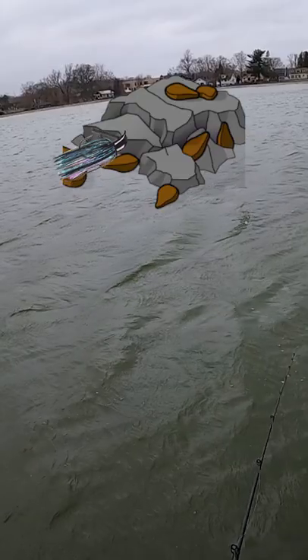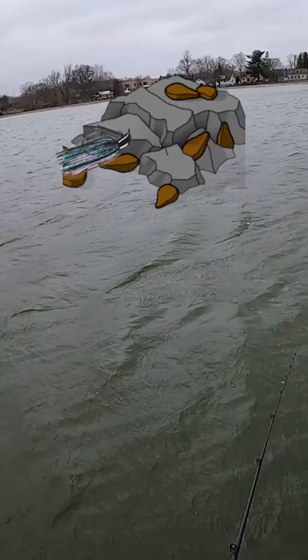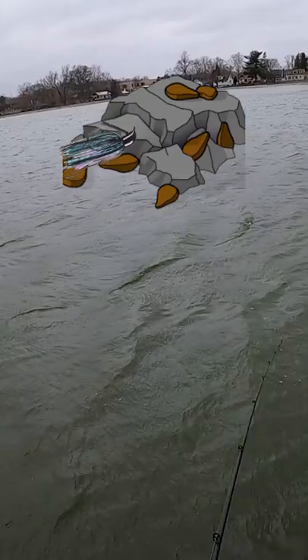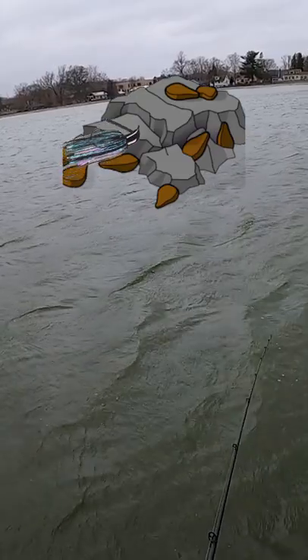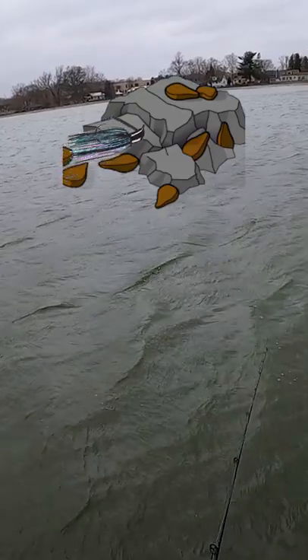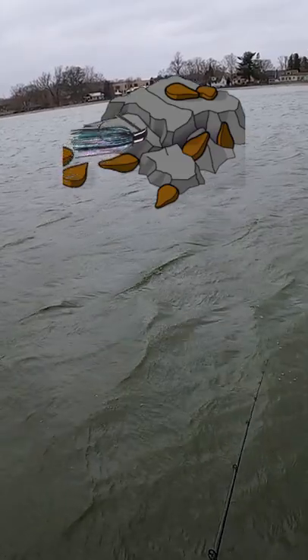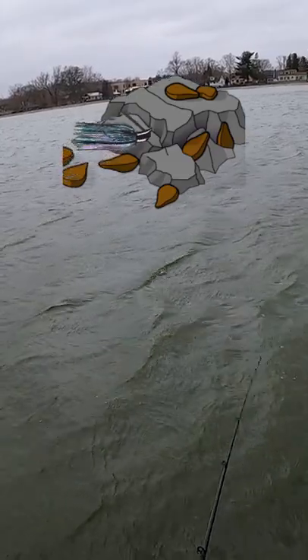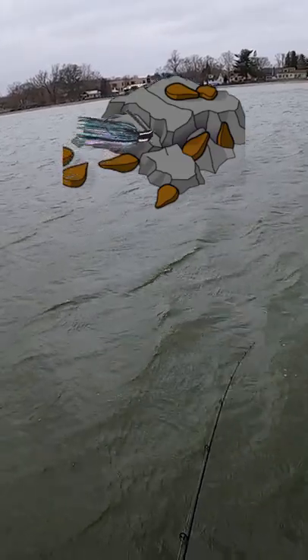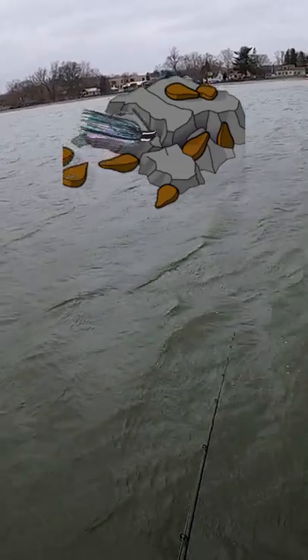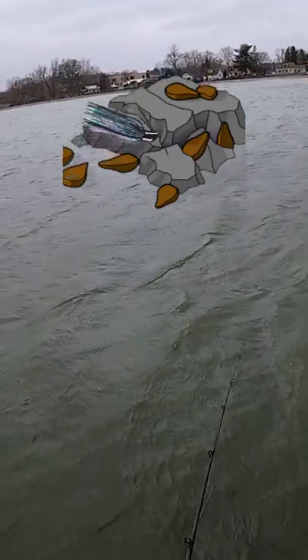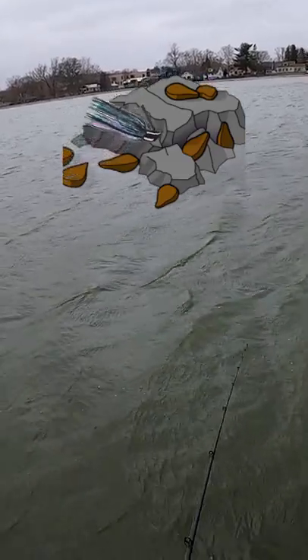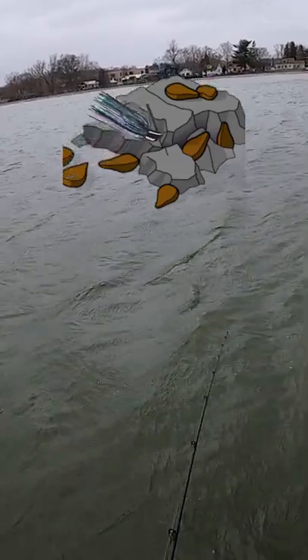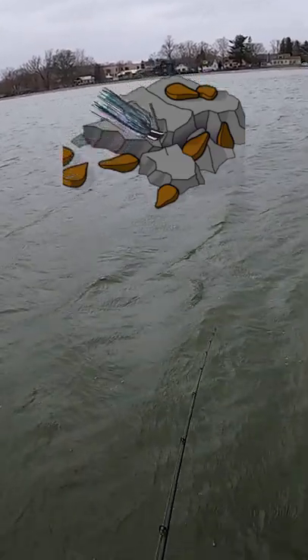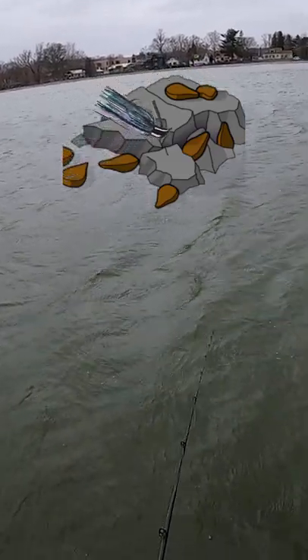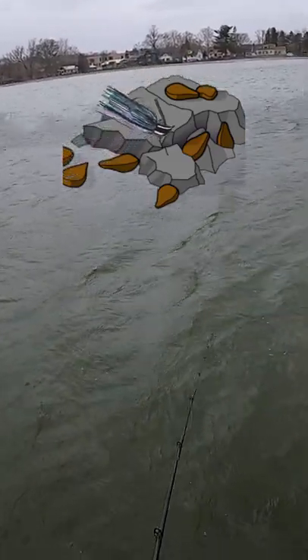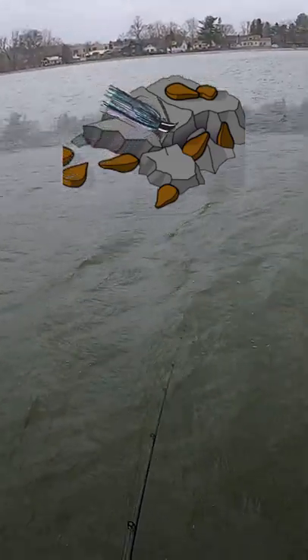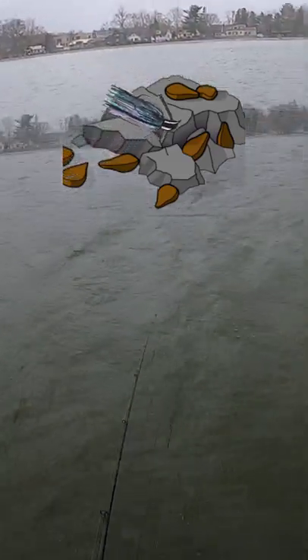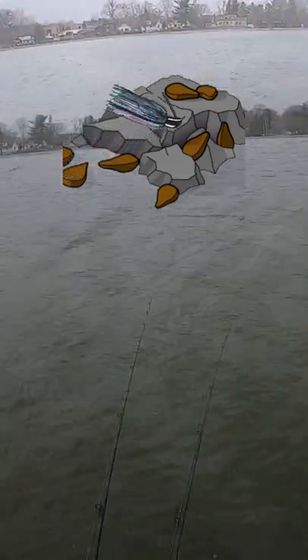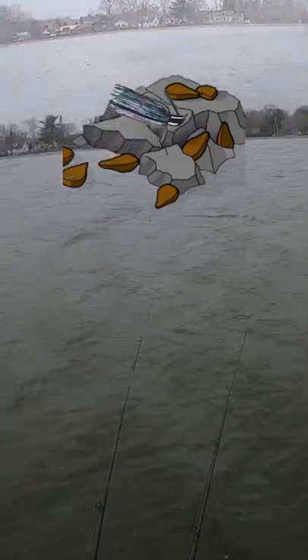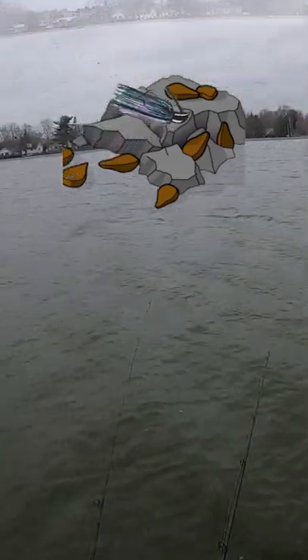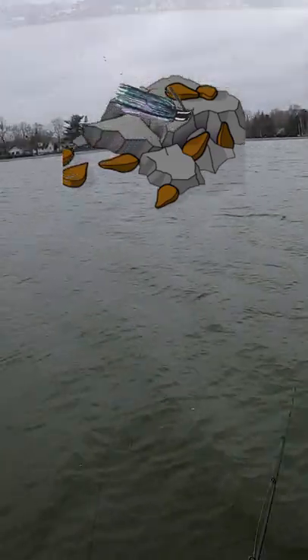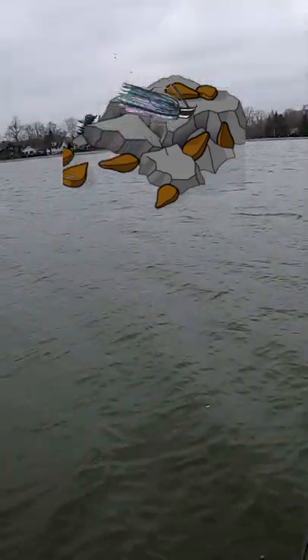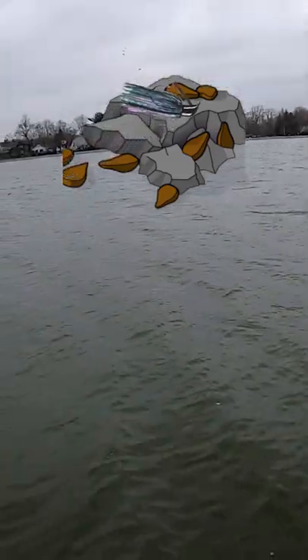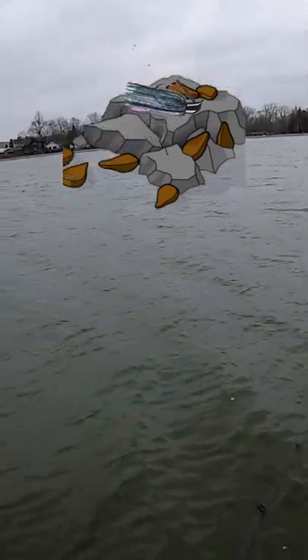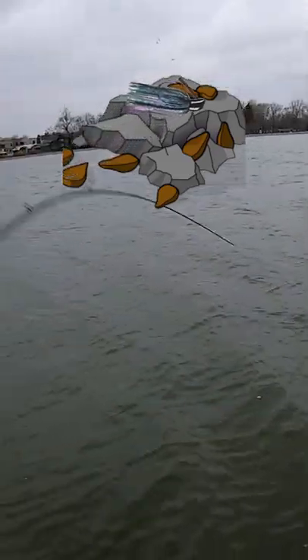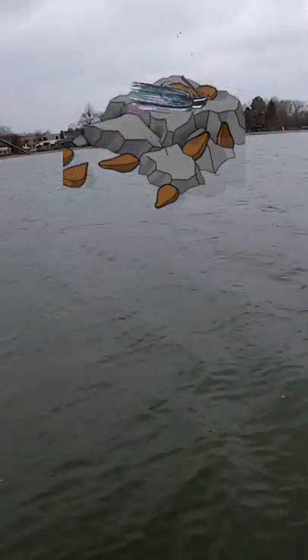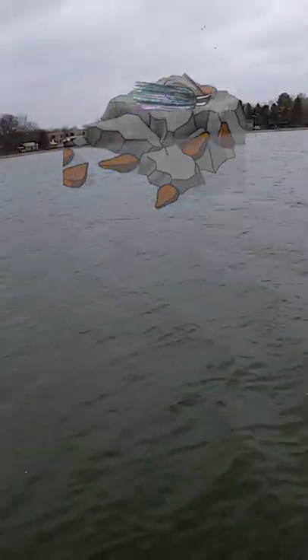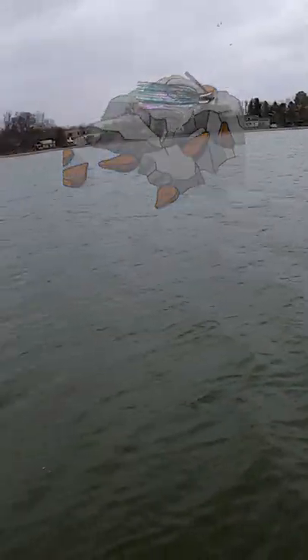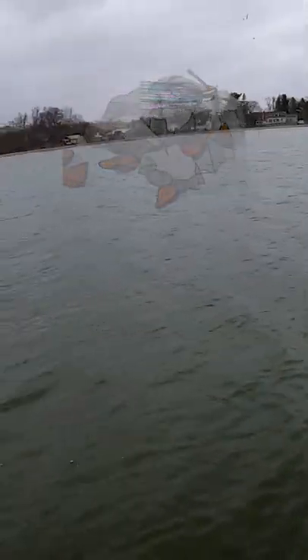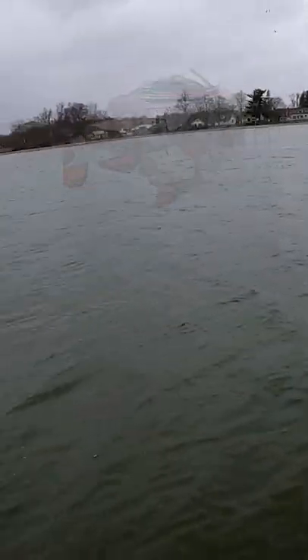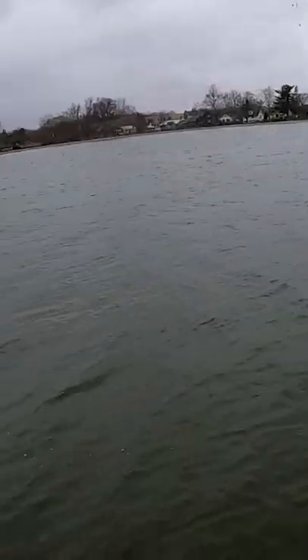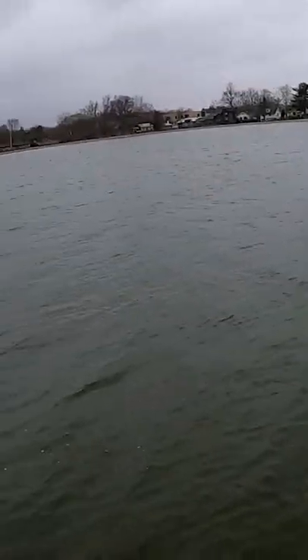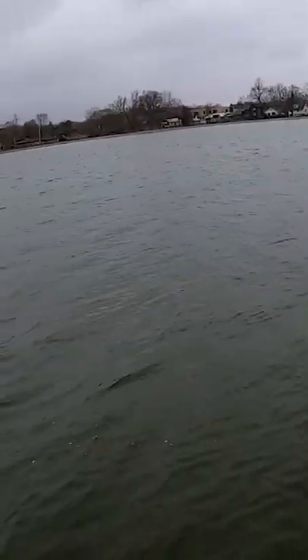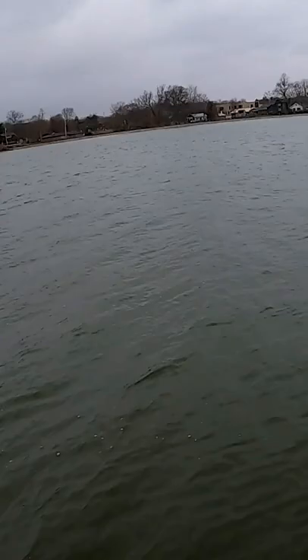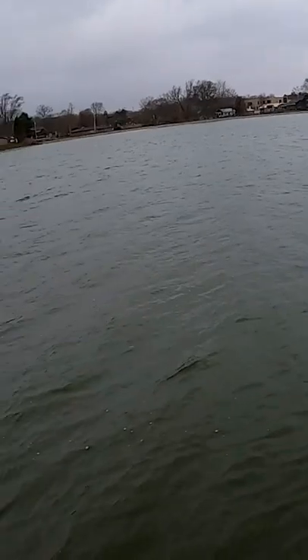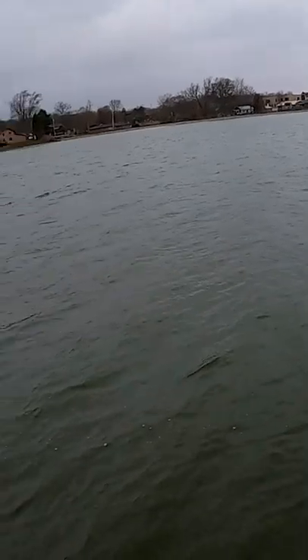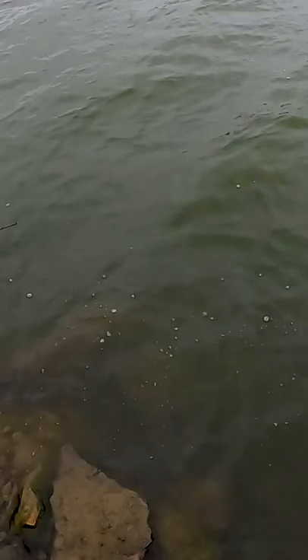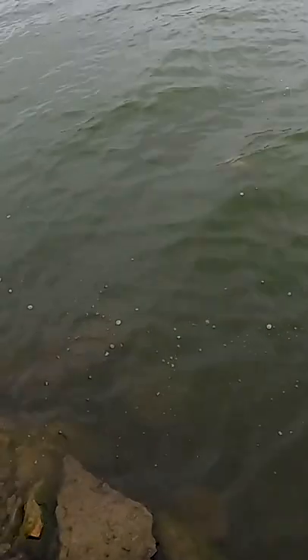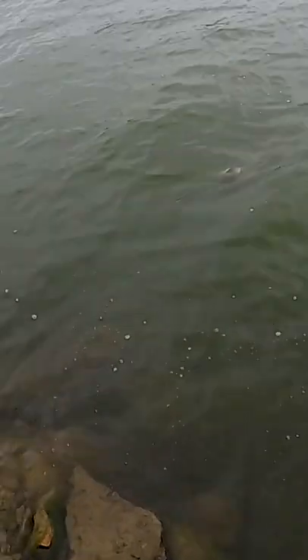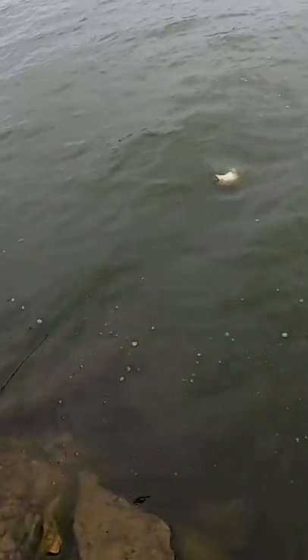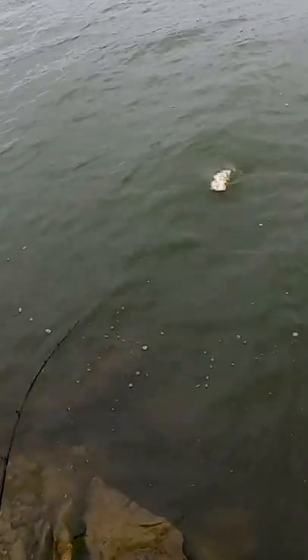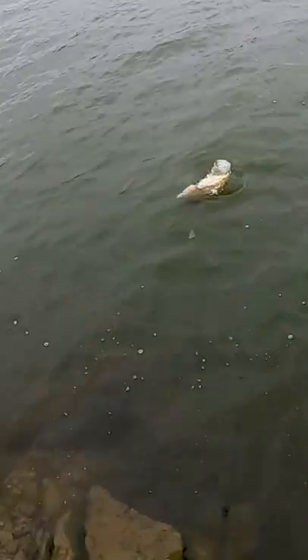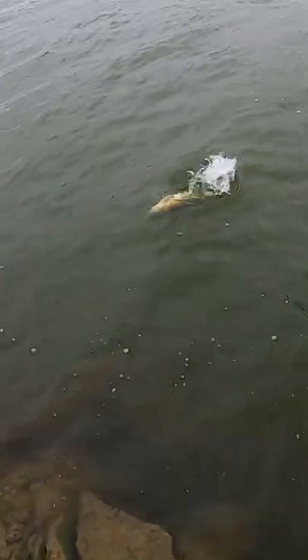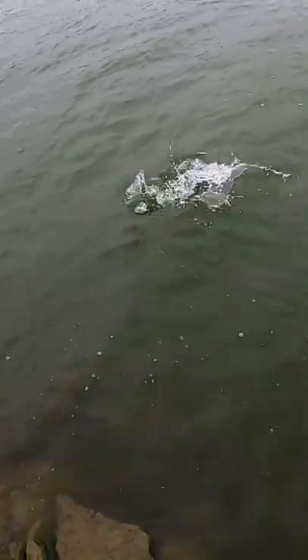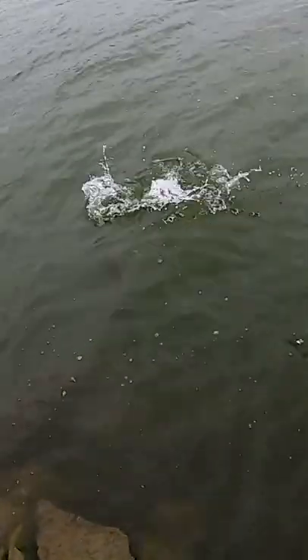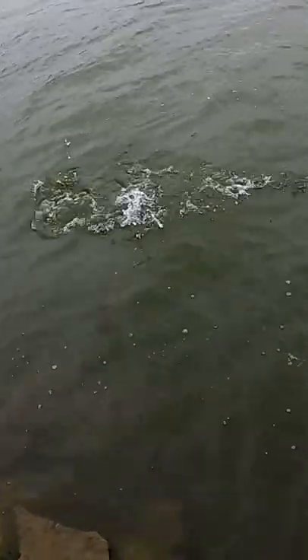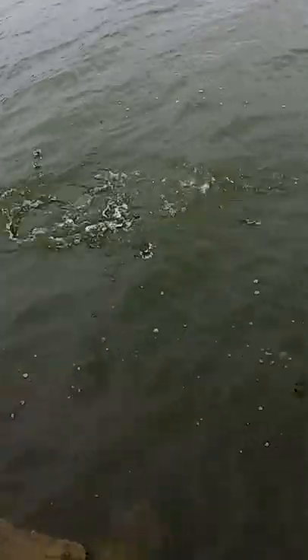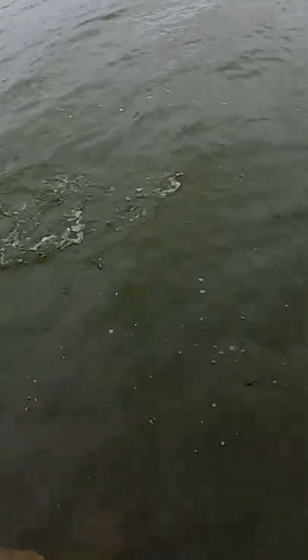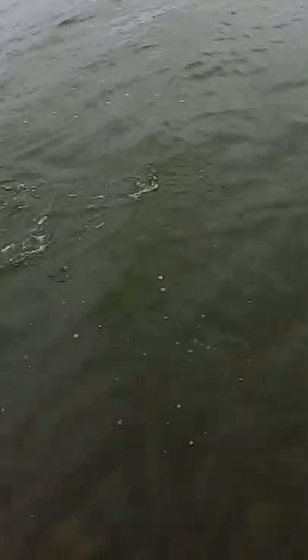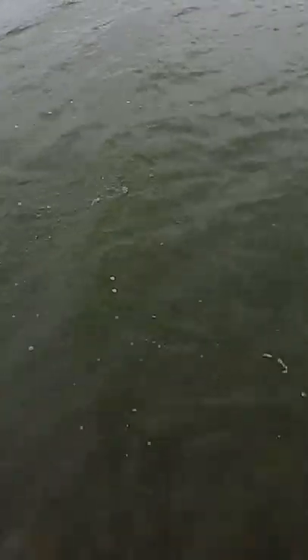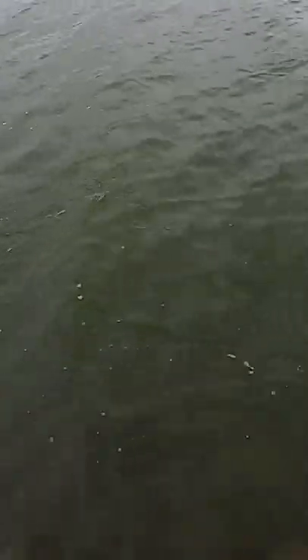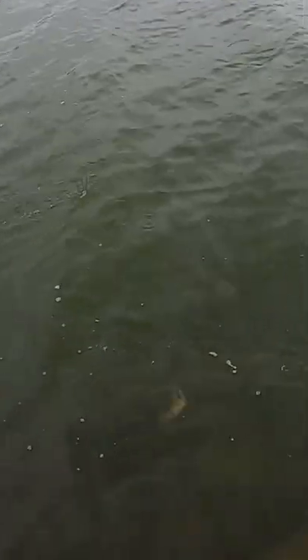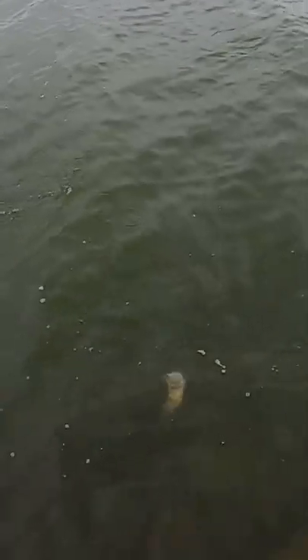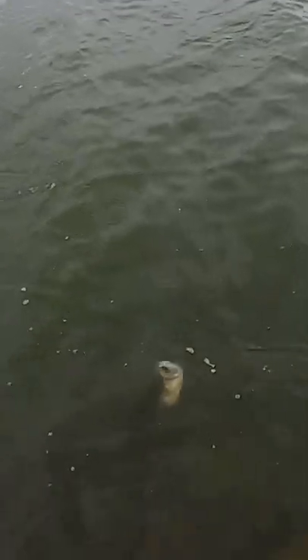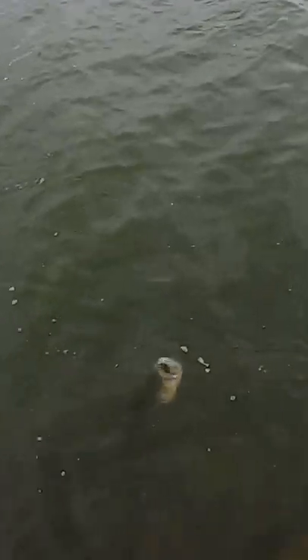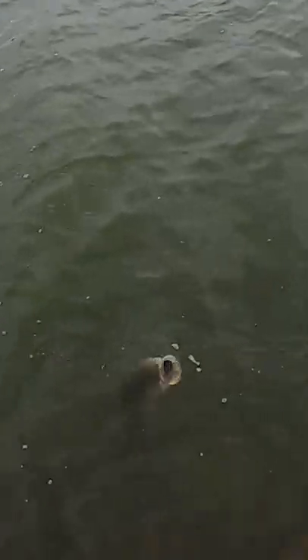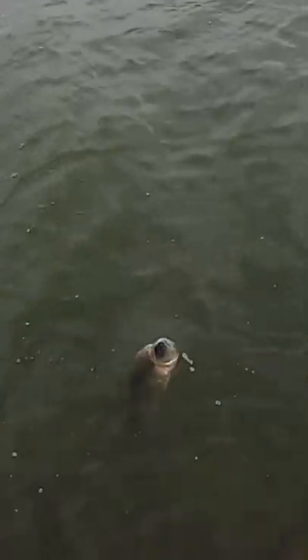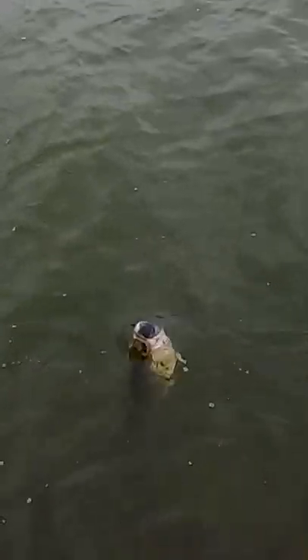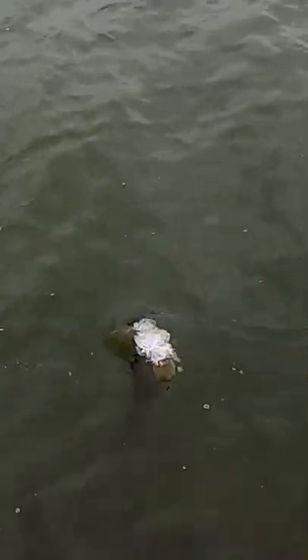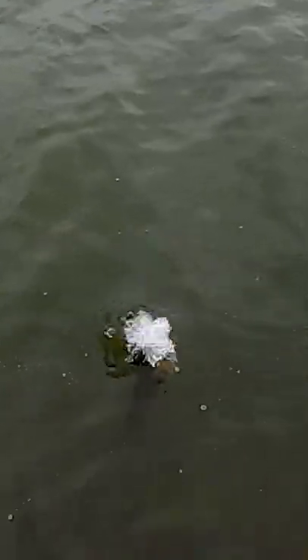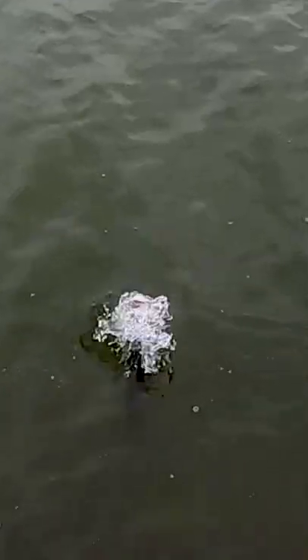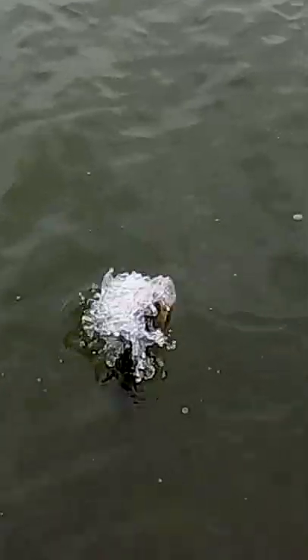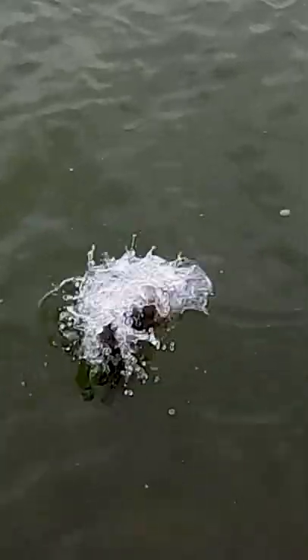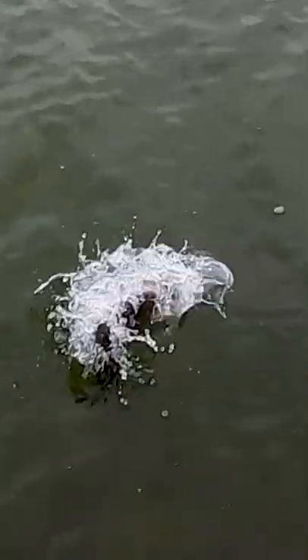One of my favorite techniques for this is slow hopping a jig off of the bottom. Always have tension on the line to feel the bite and always have bottom contact, meaning always make sure the jig is on the bottom.